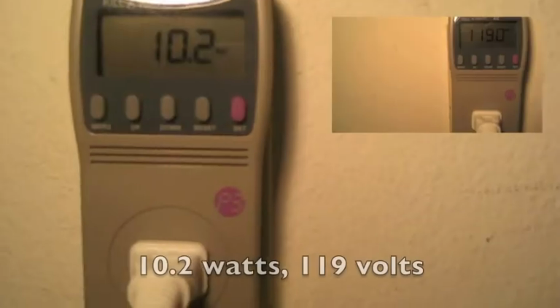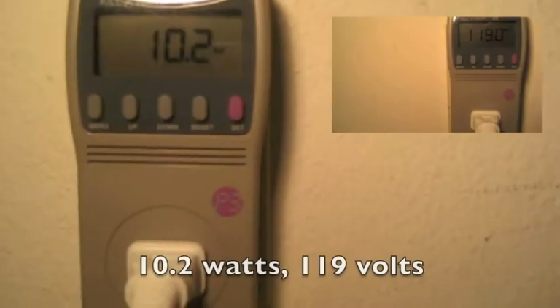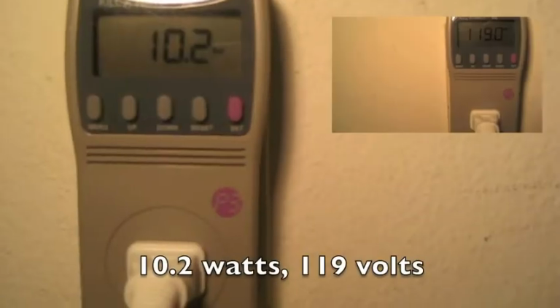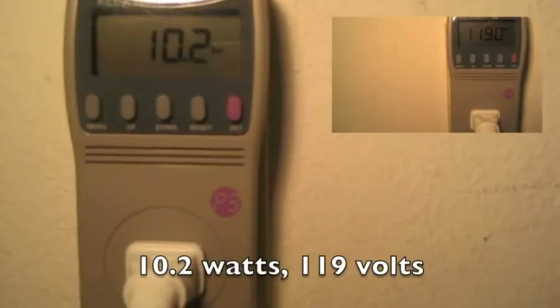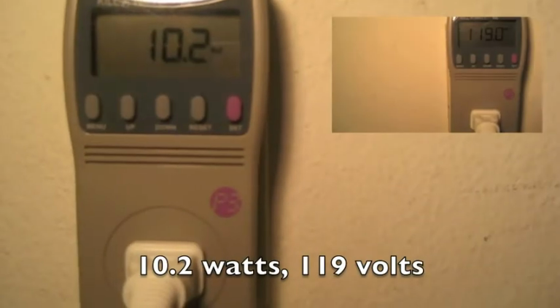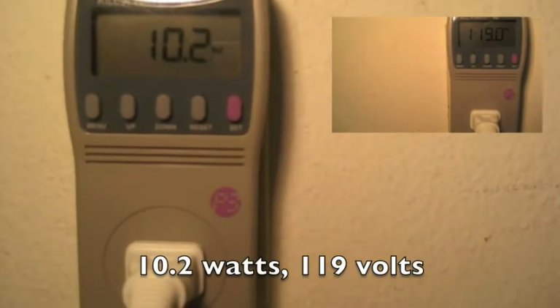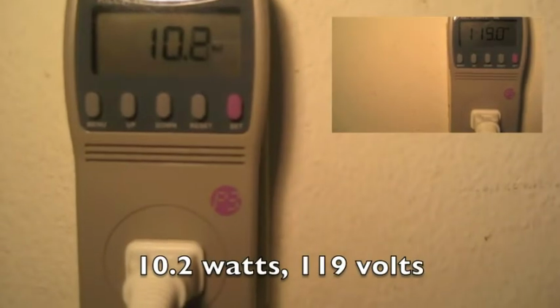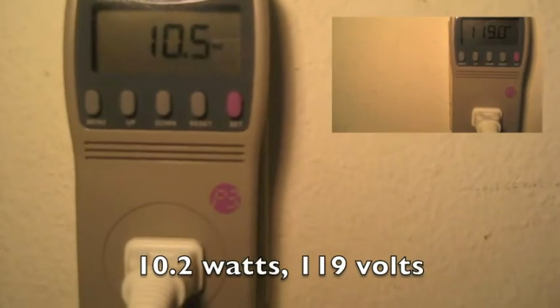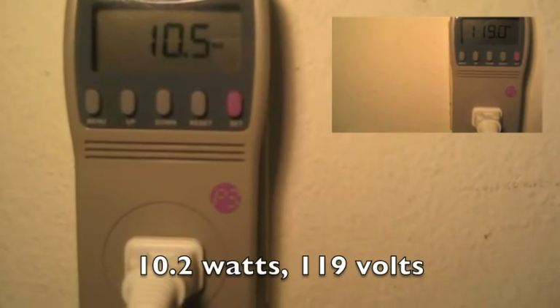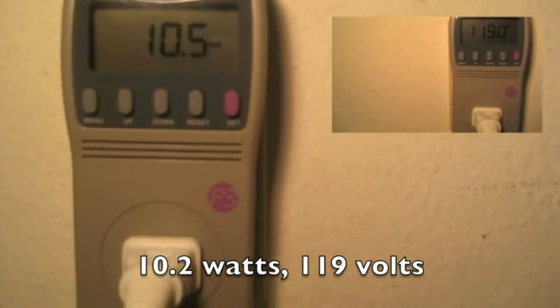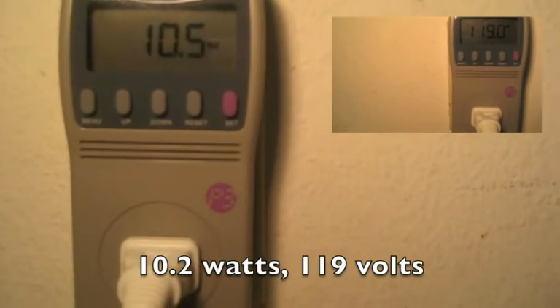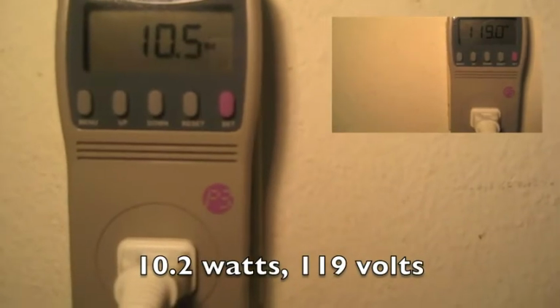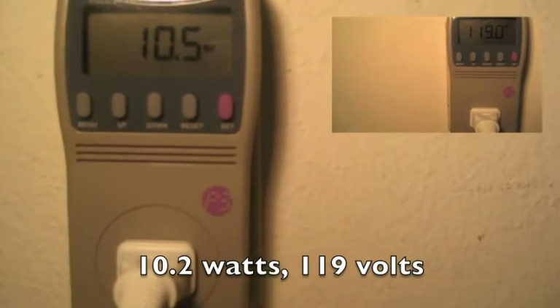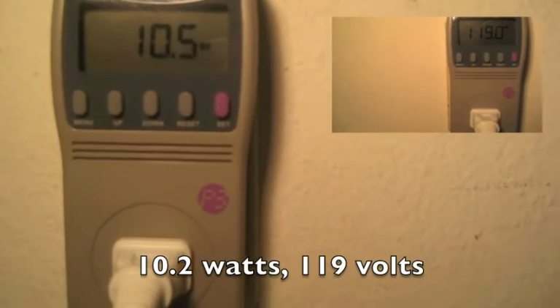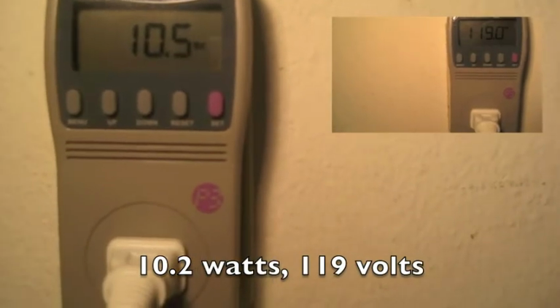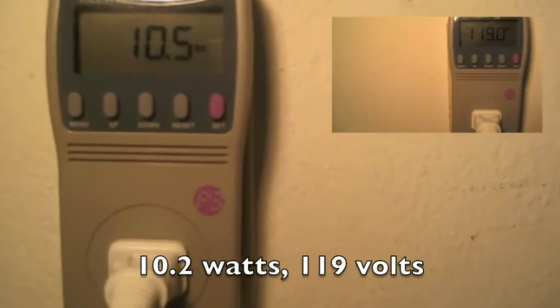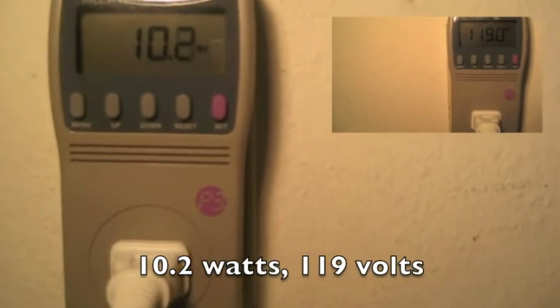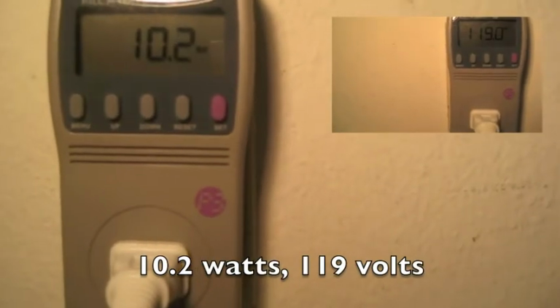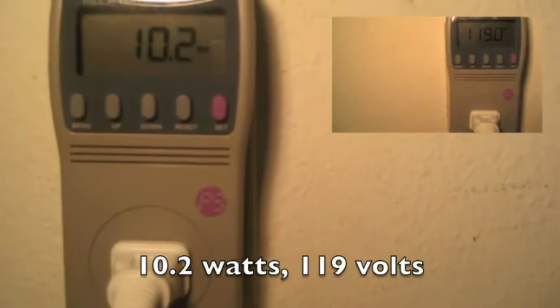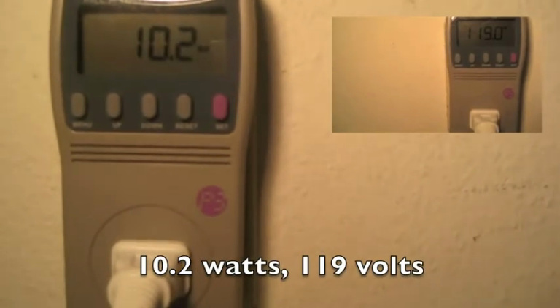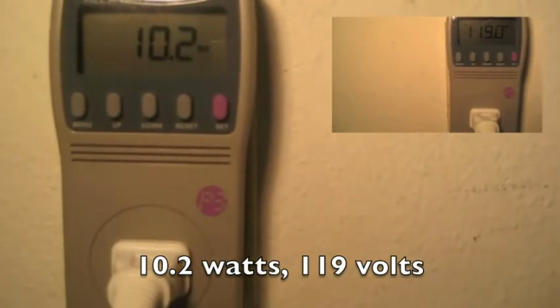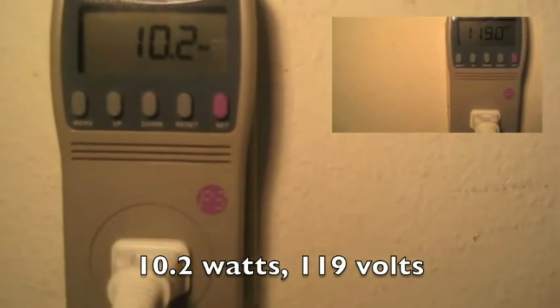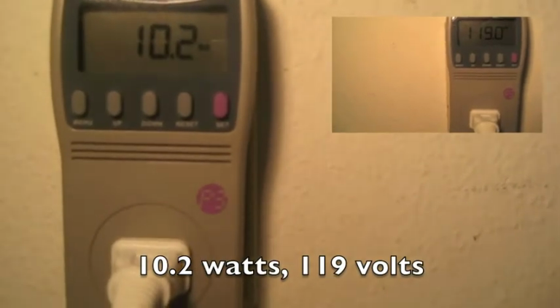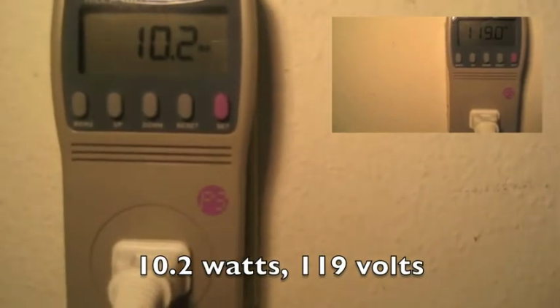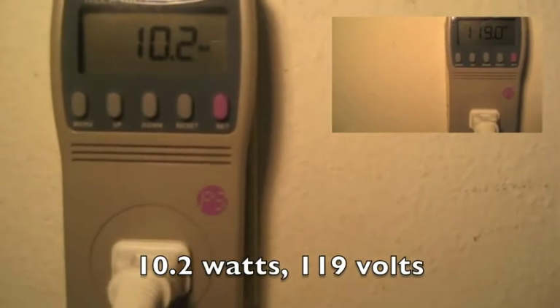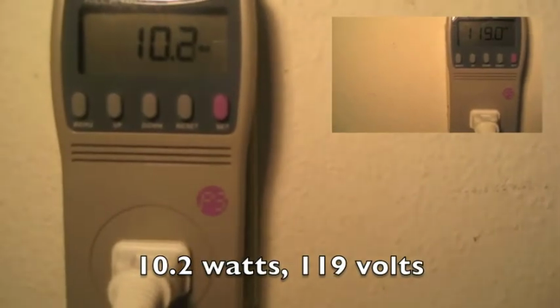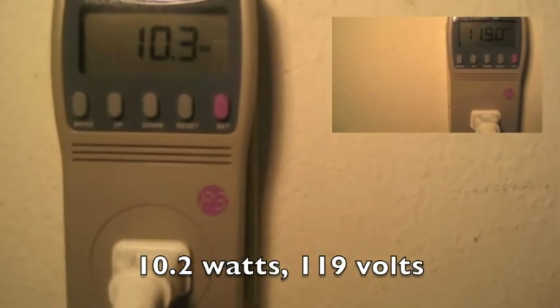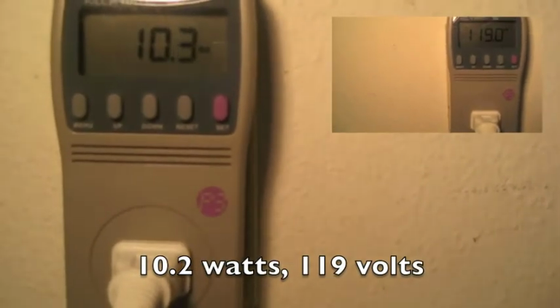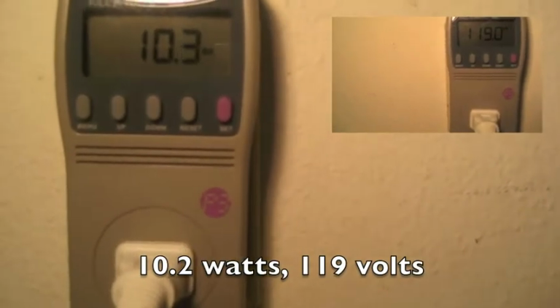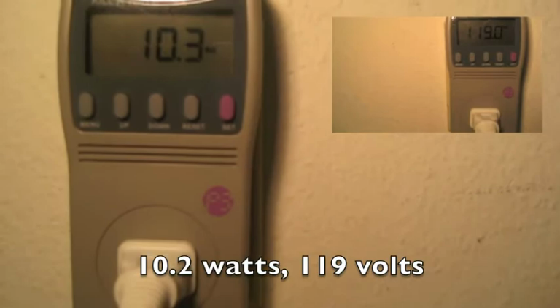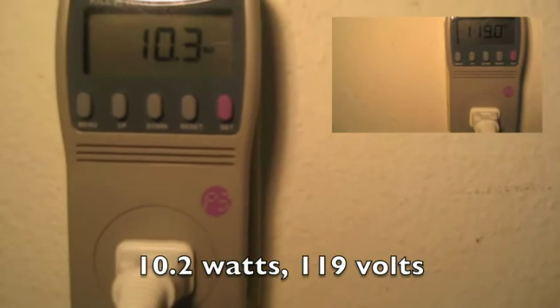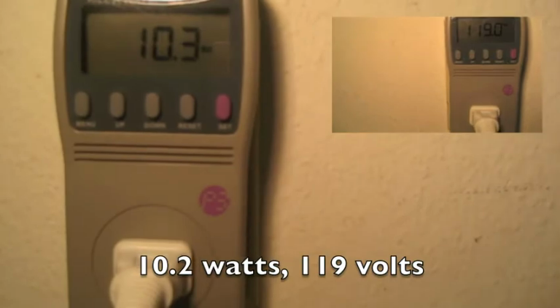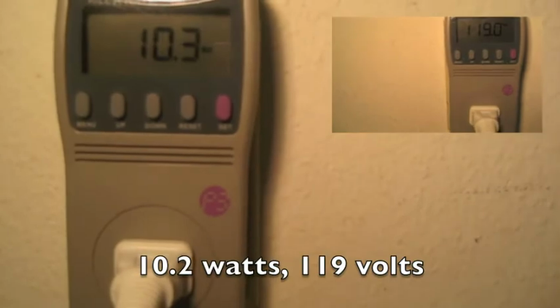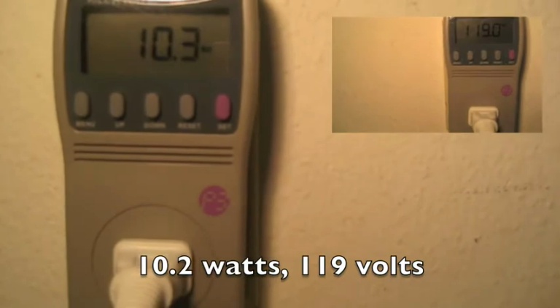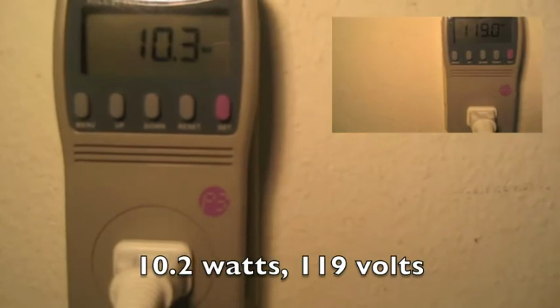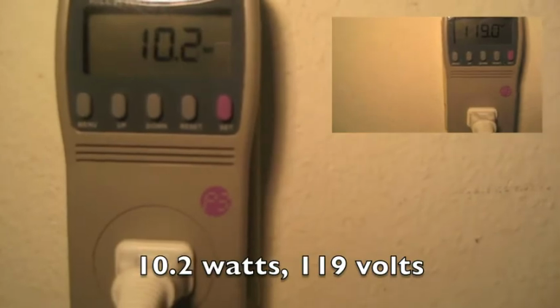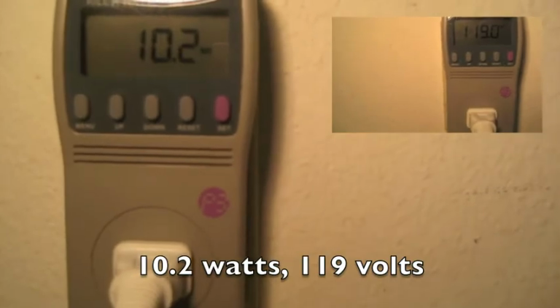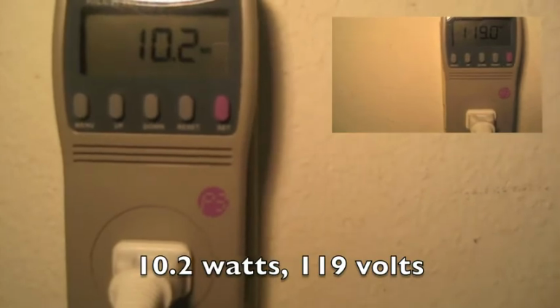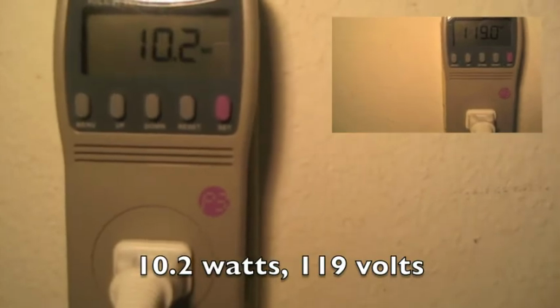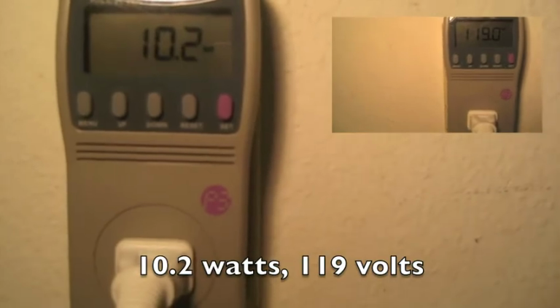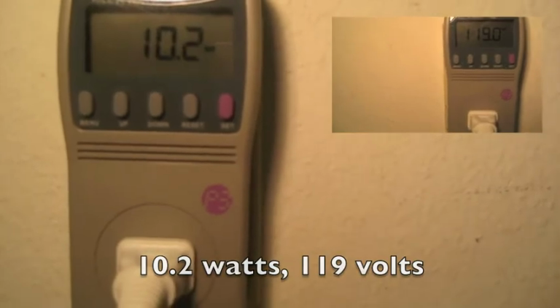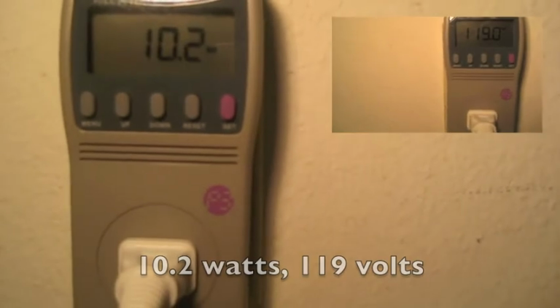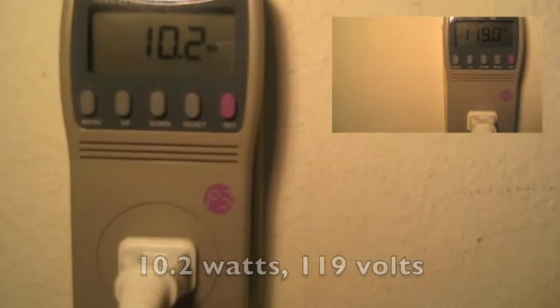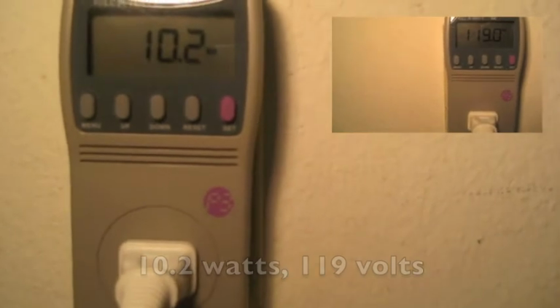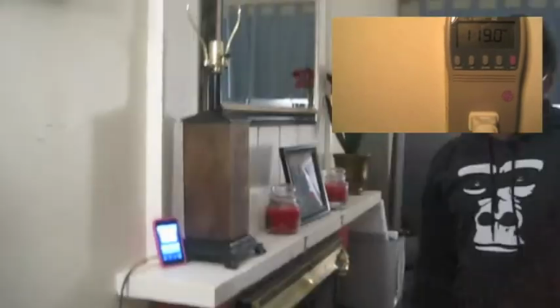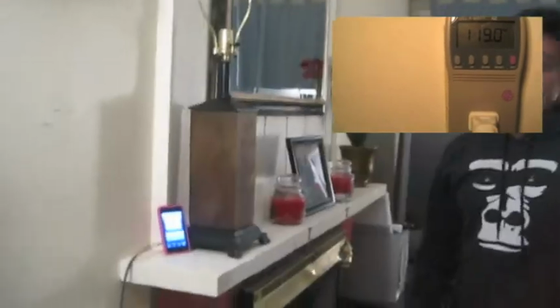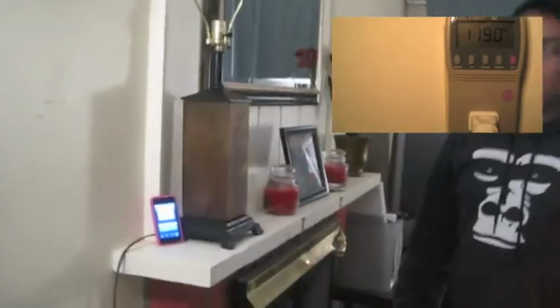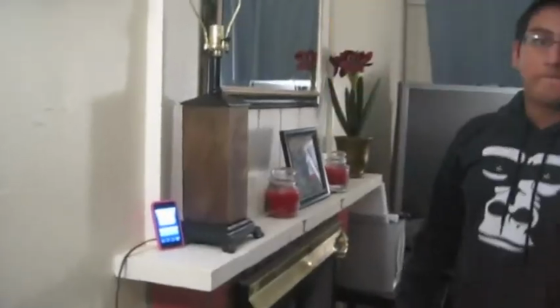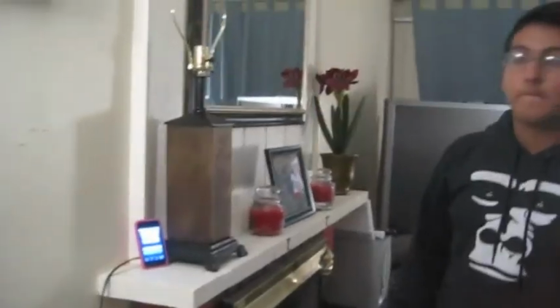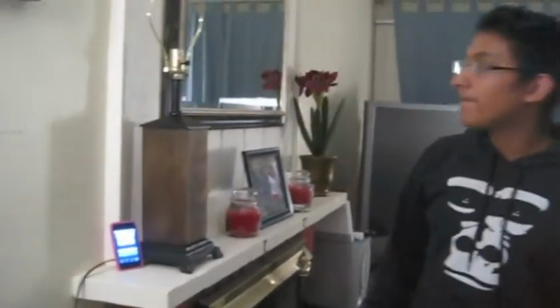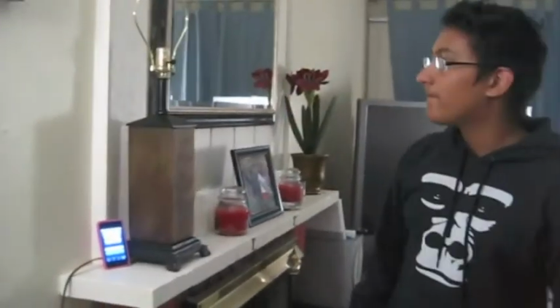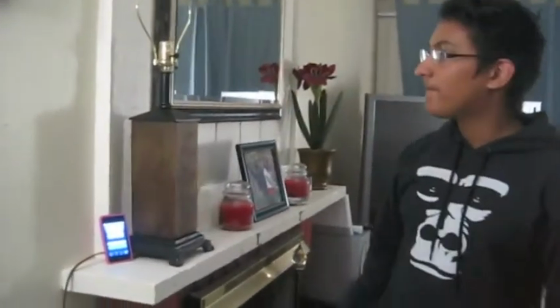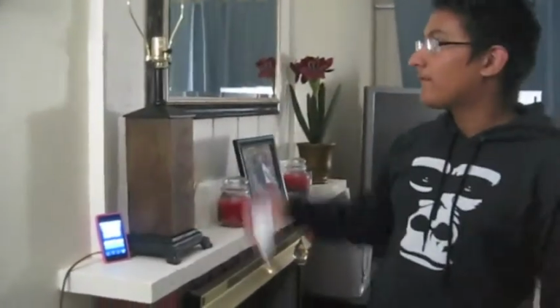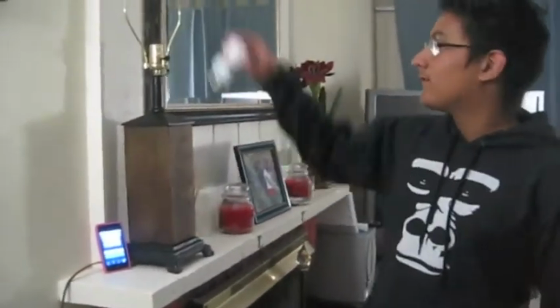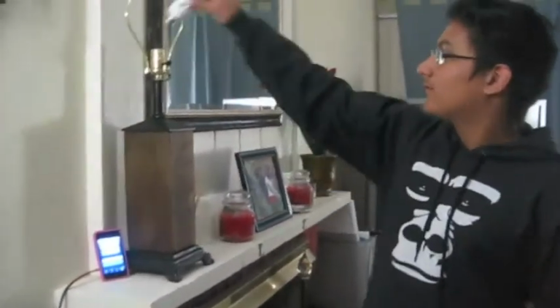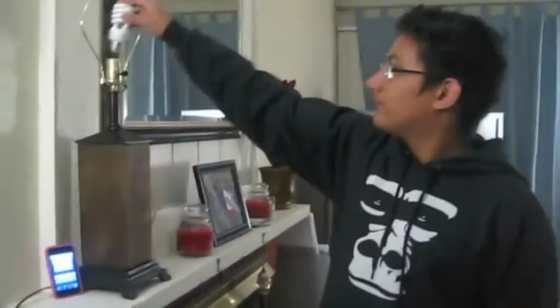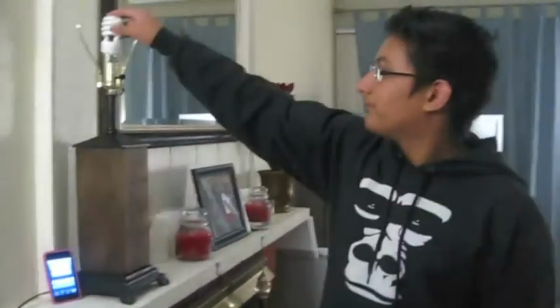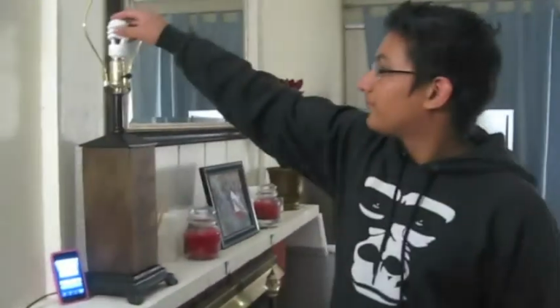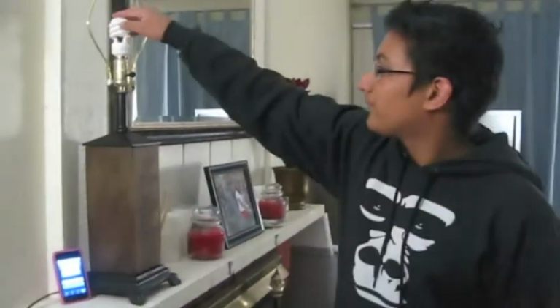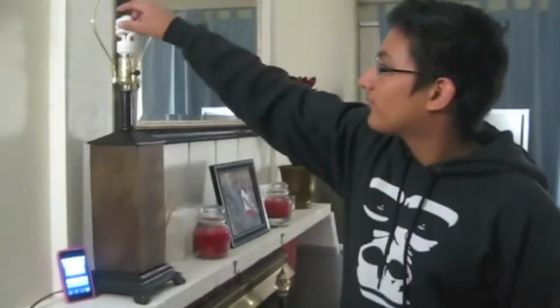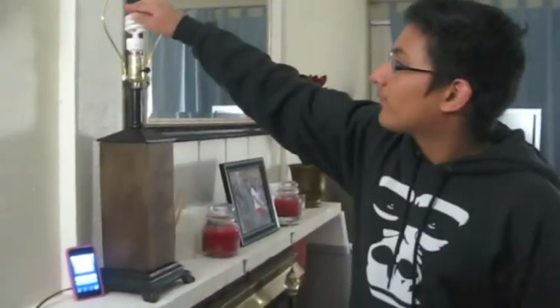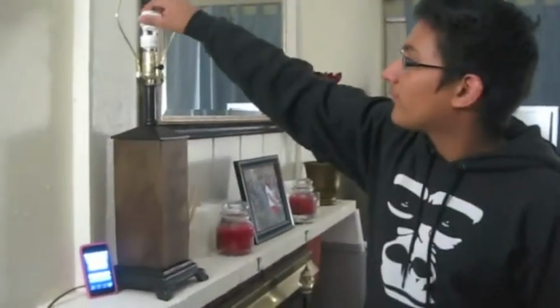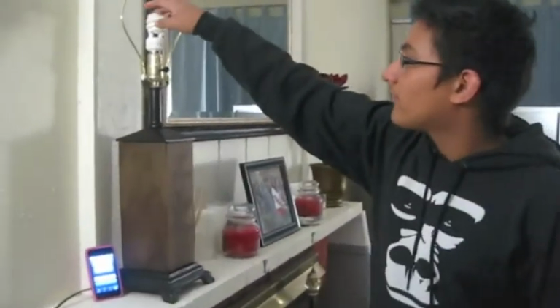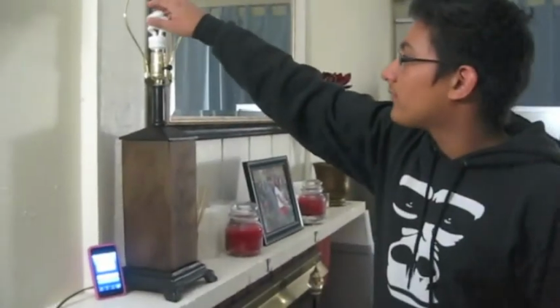After those 10 minutes, we got our third reading, and again we repeated for accuracy.